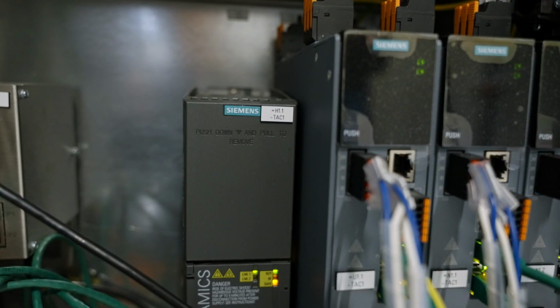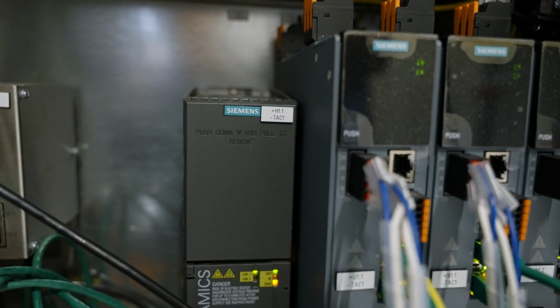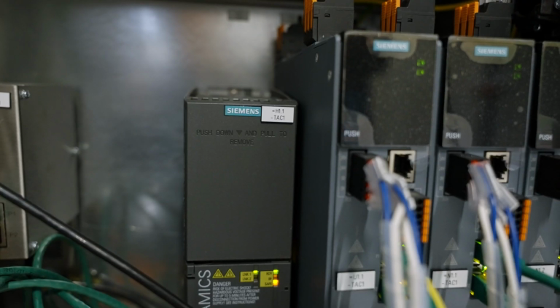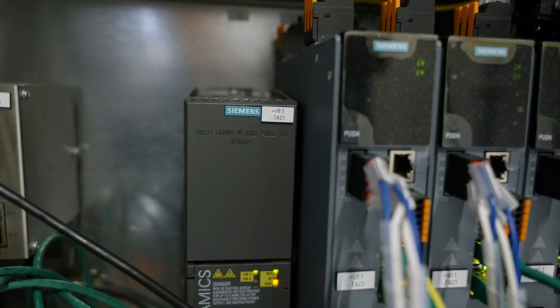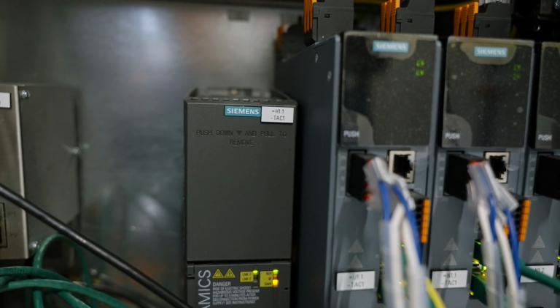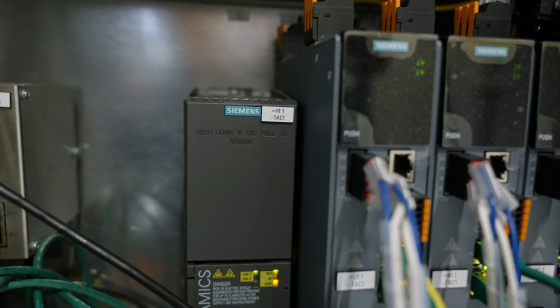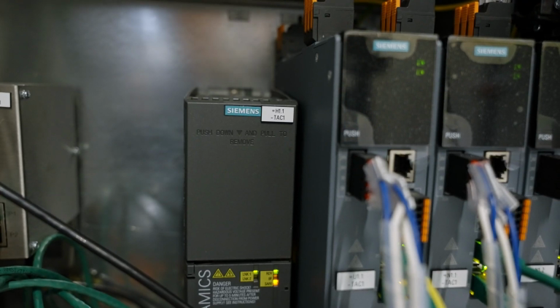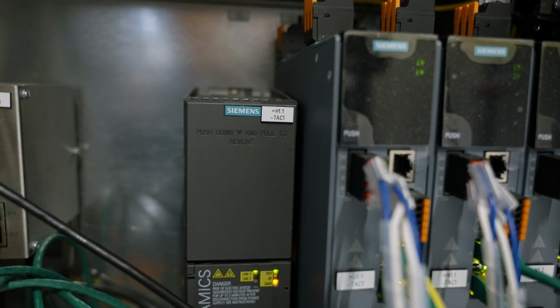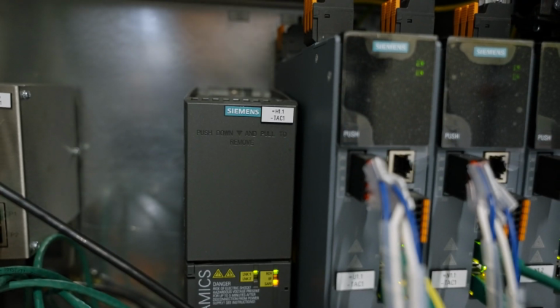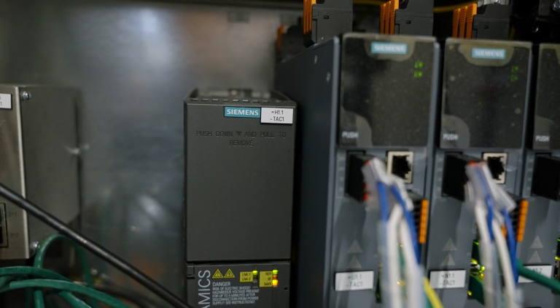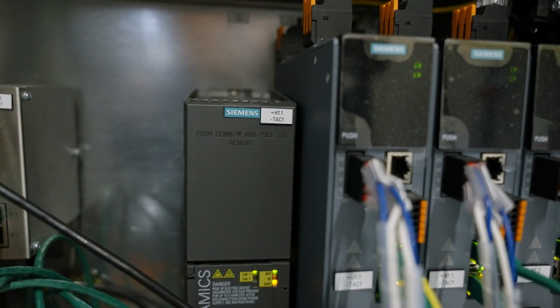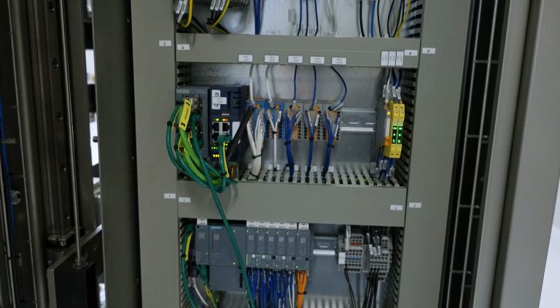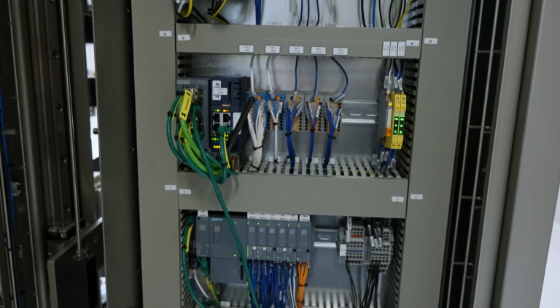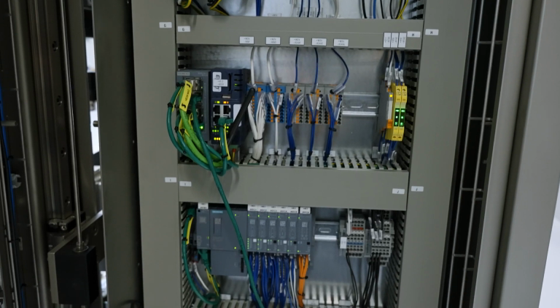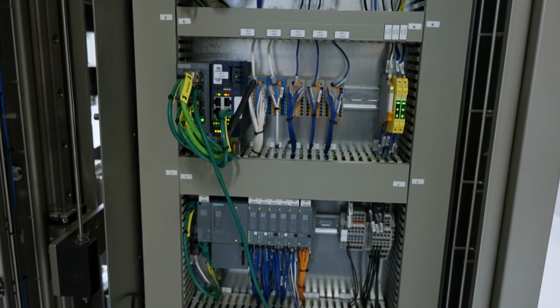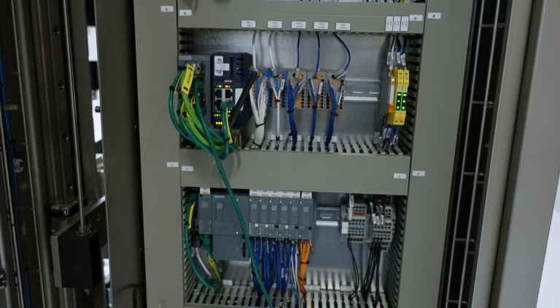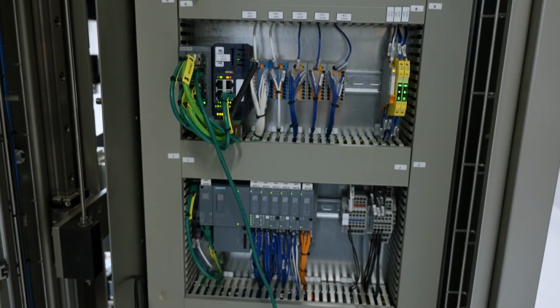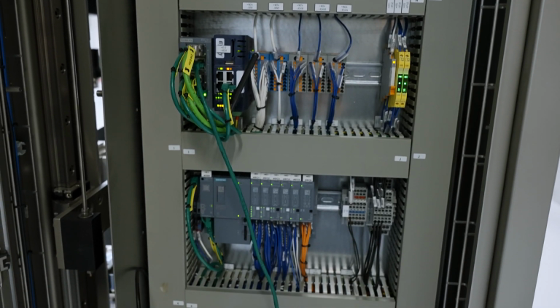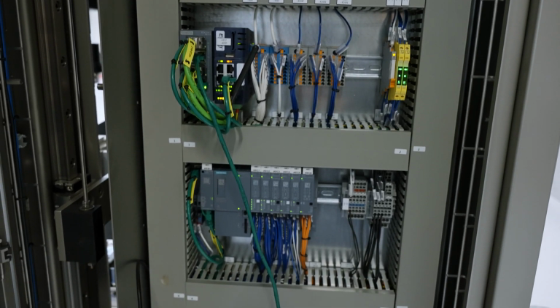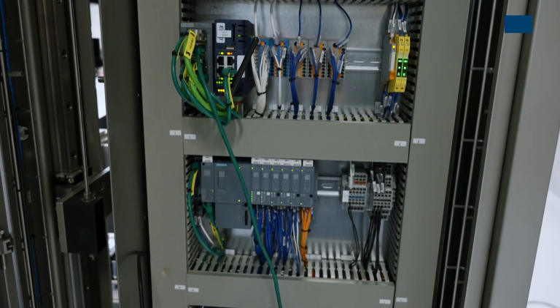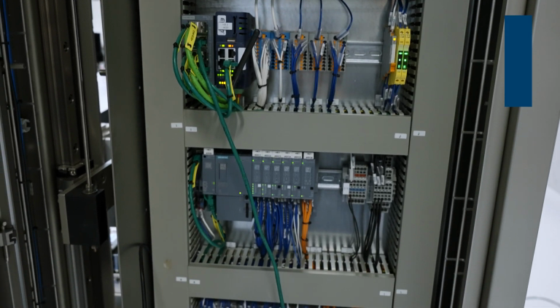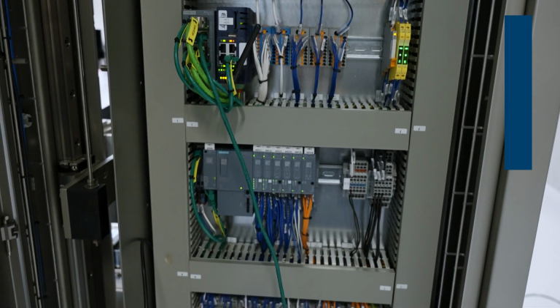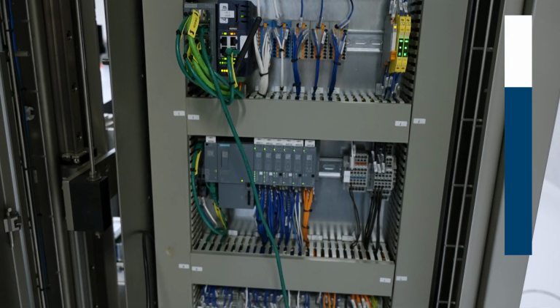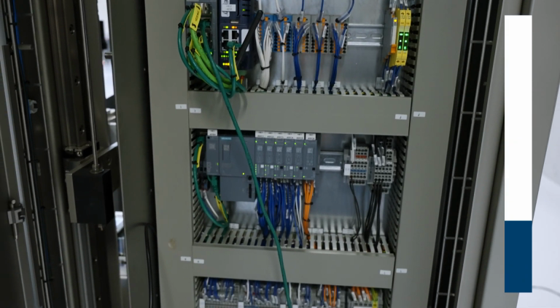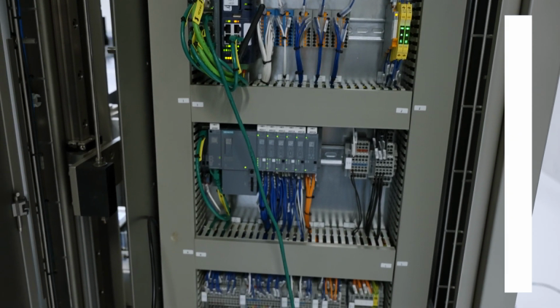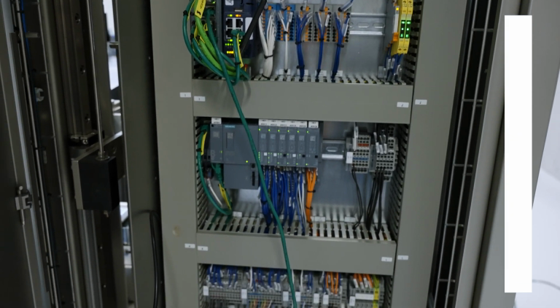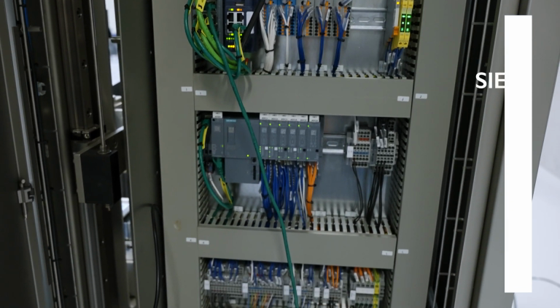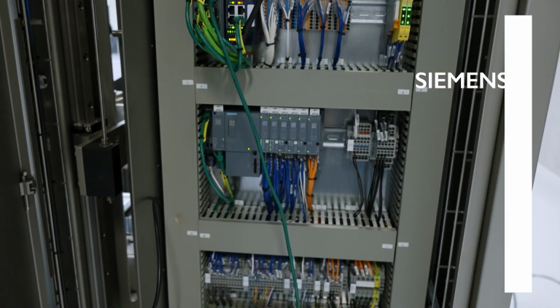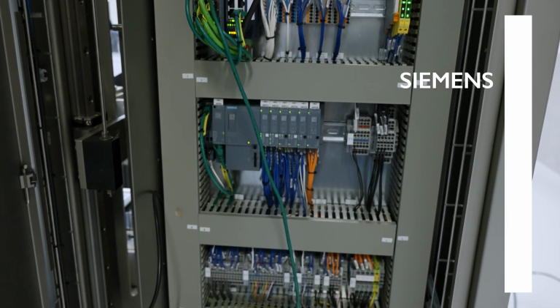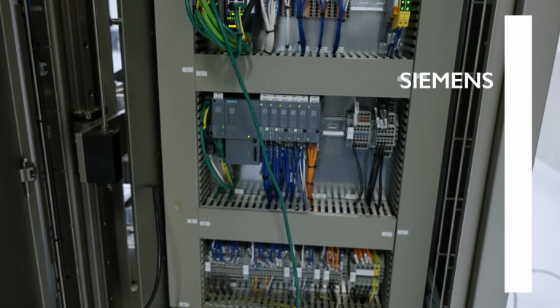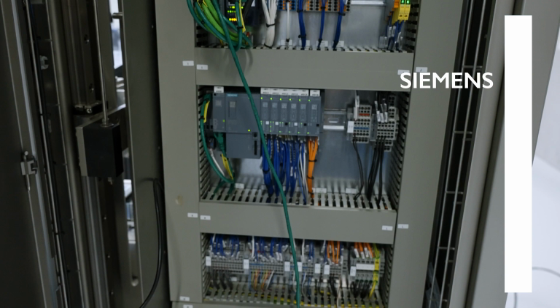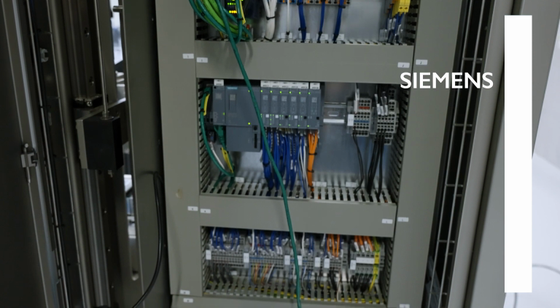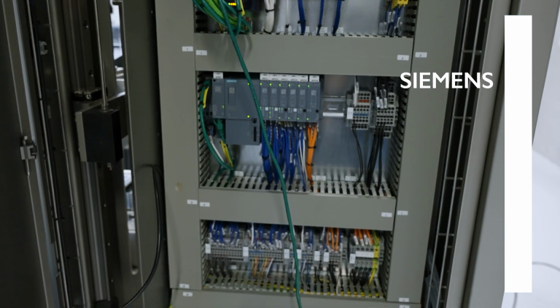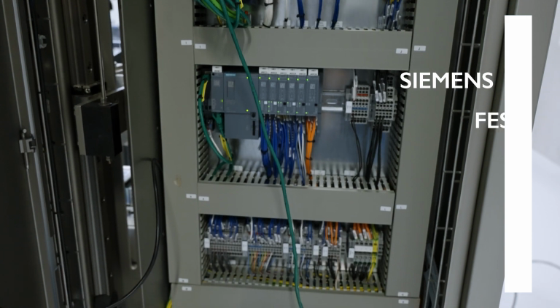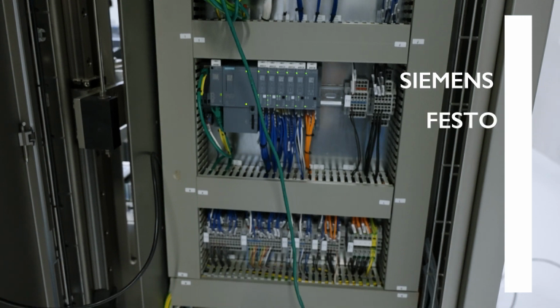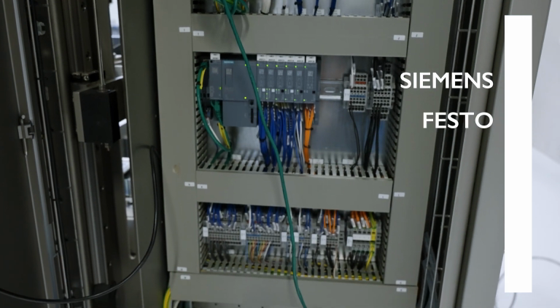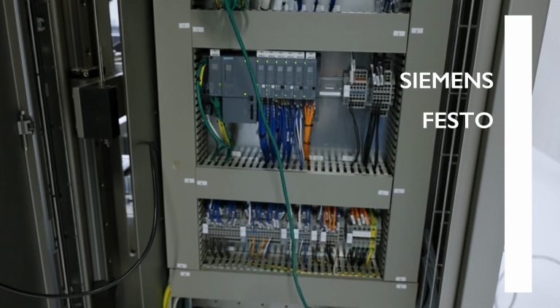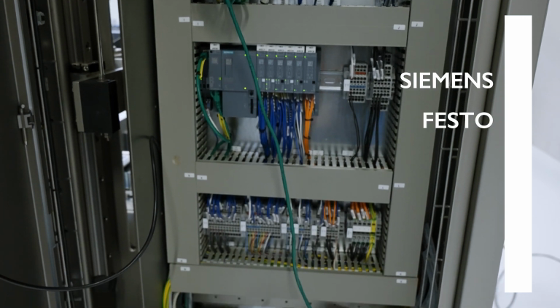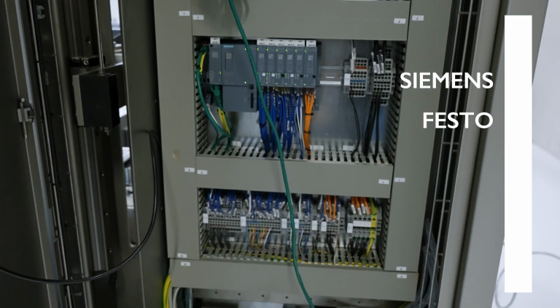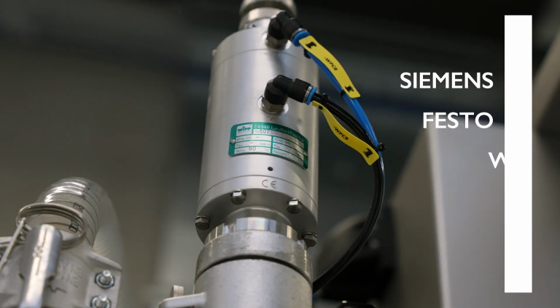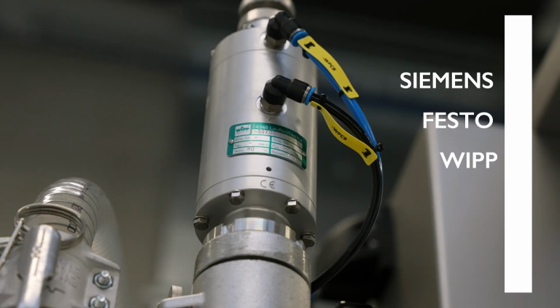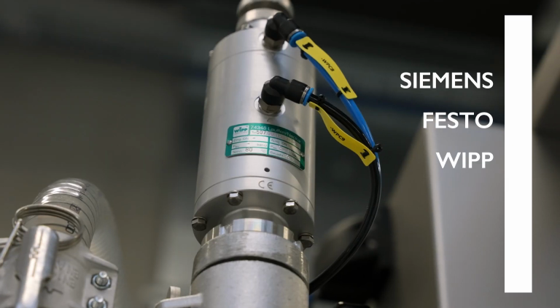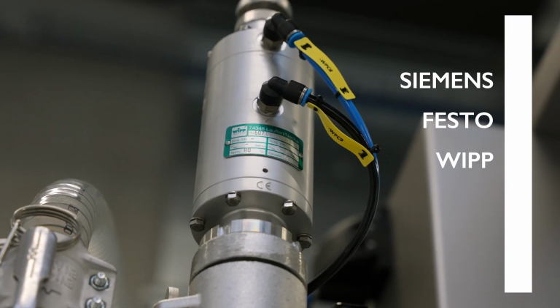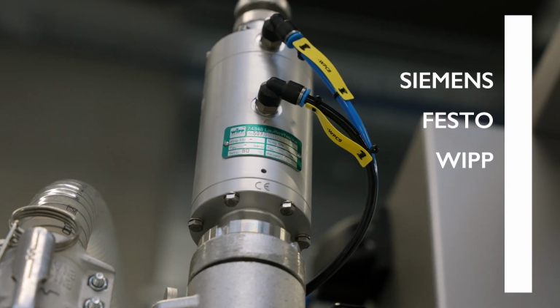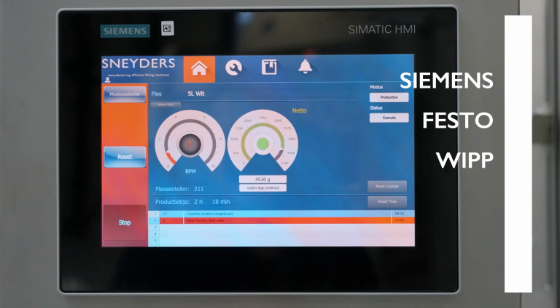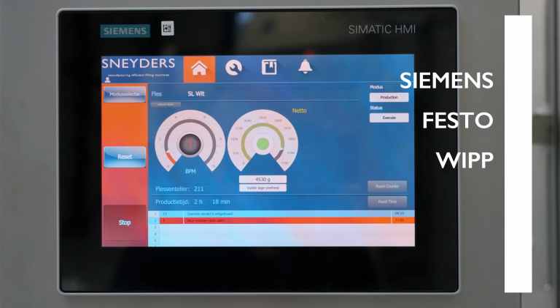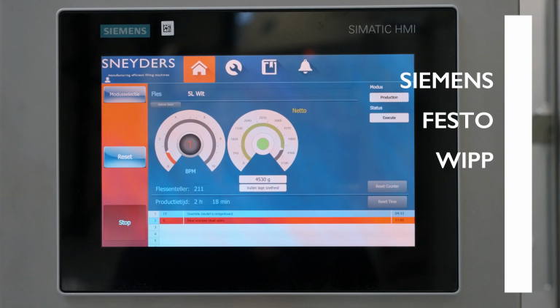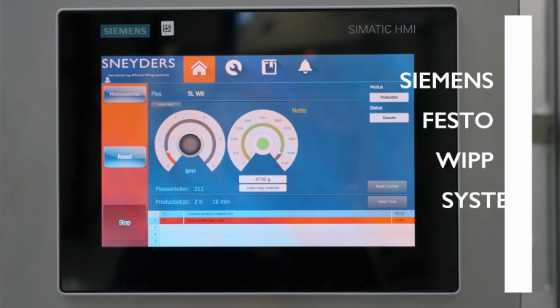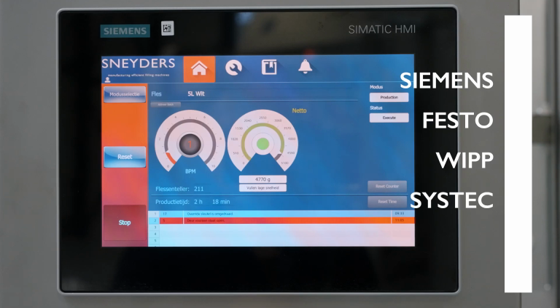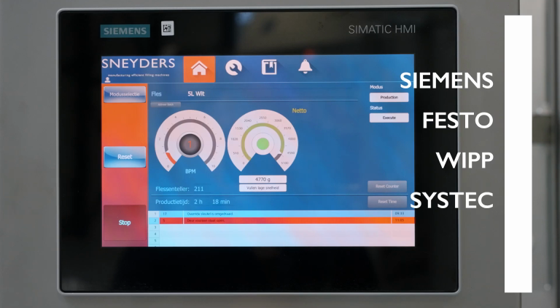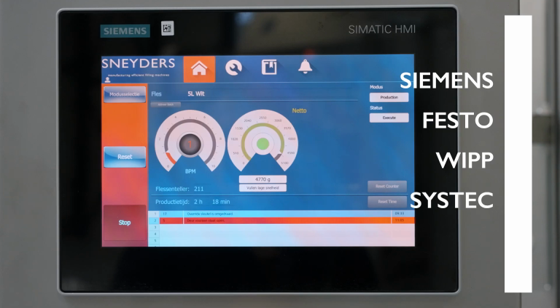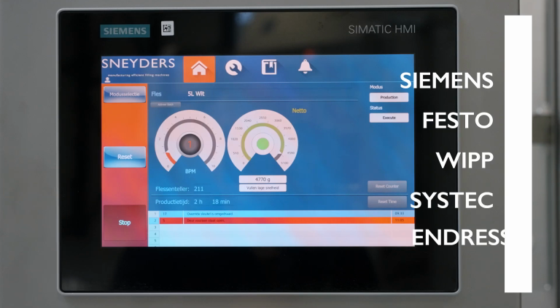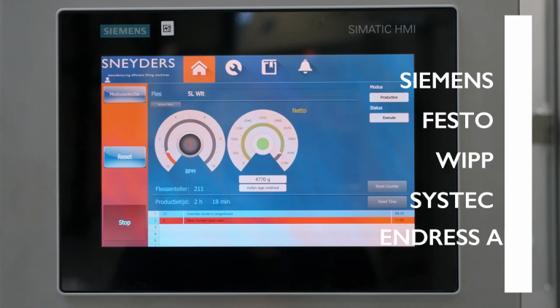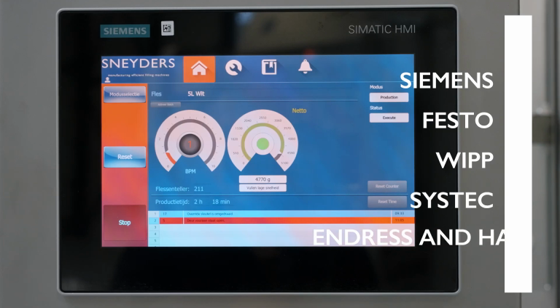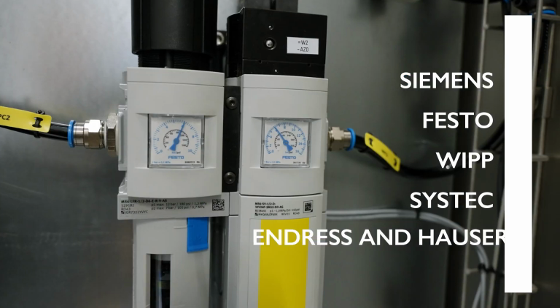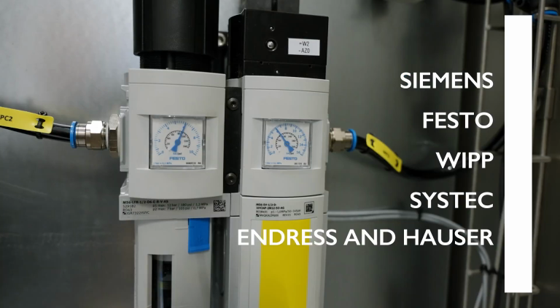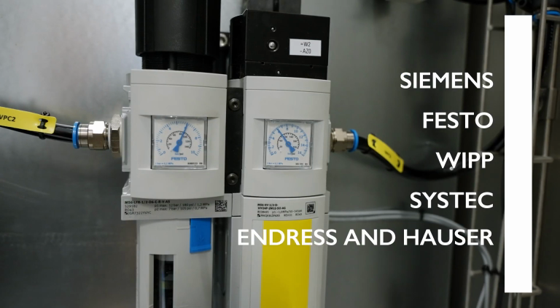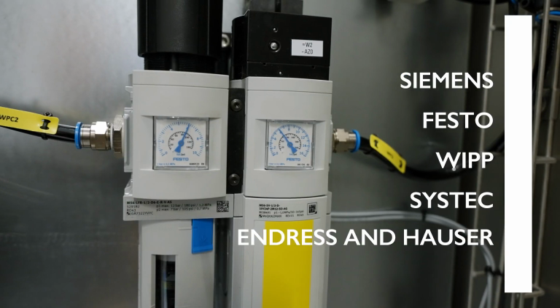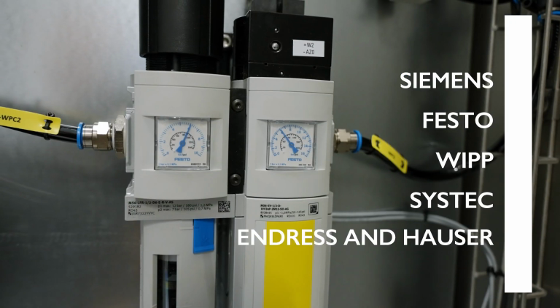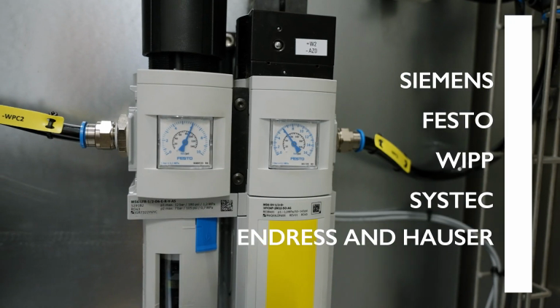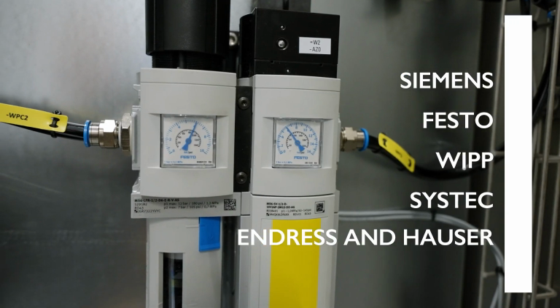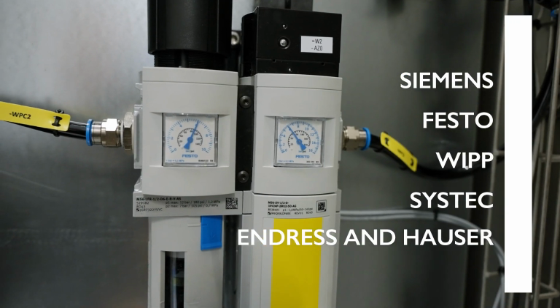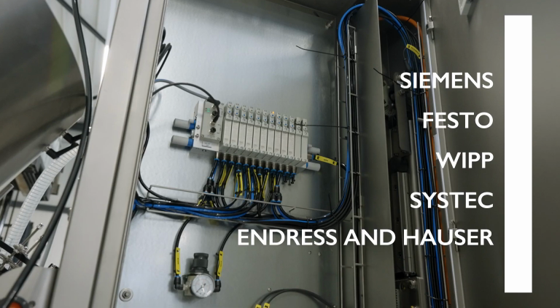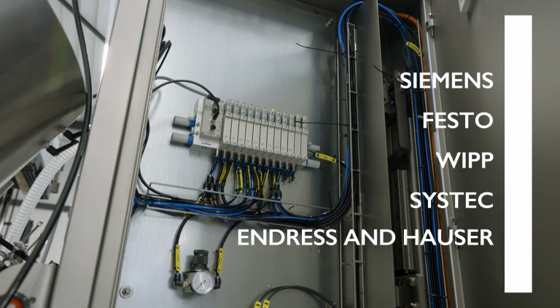Snader's machines use only top brand components: Siemens, Festo, WIP, Sistik, and Endres and Hauser.